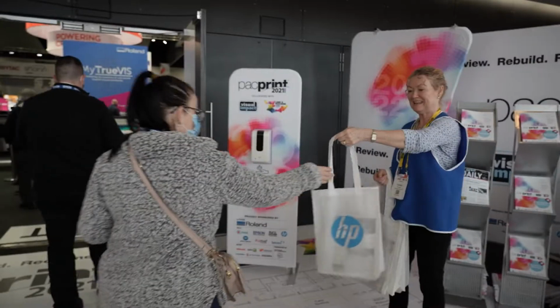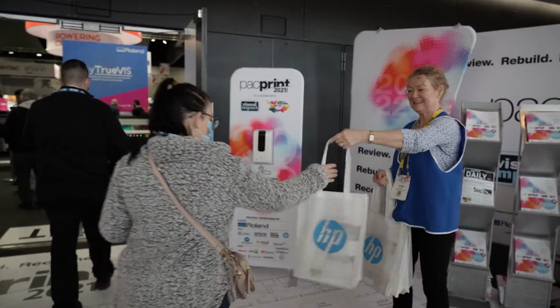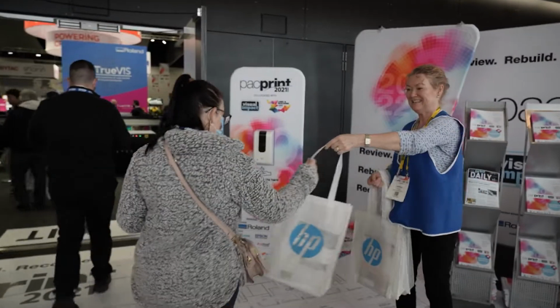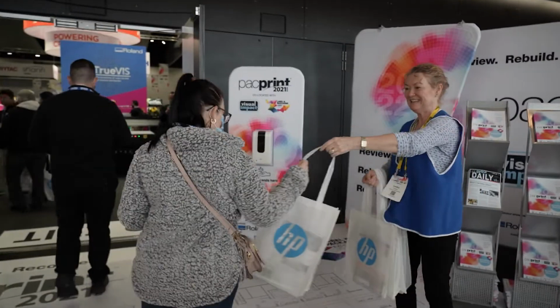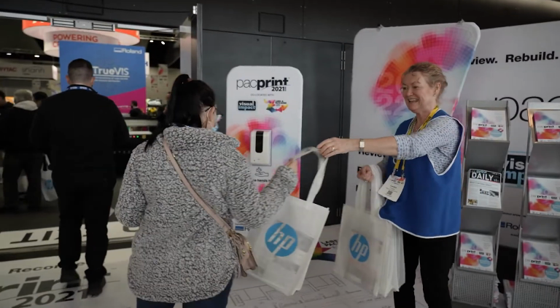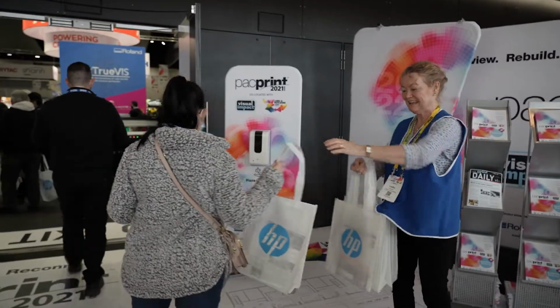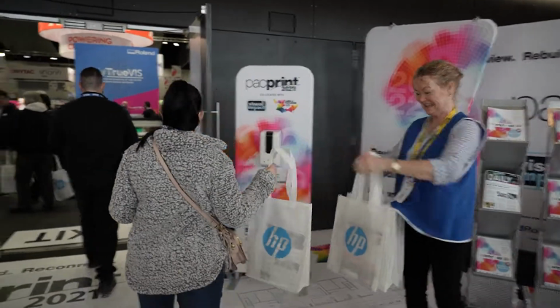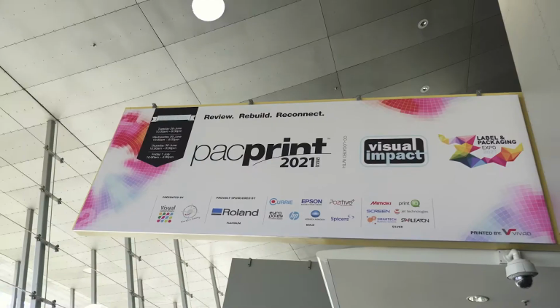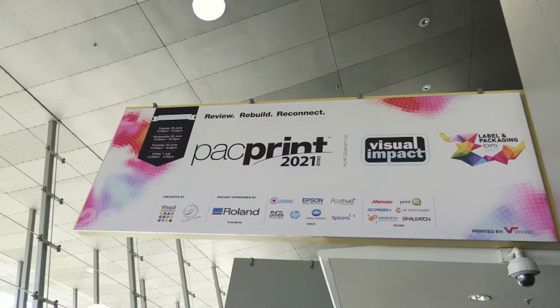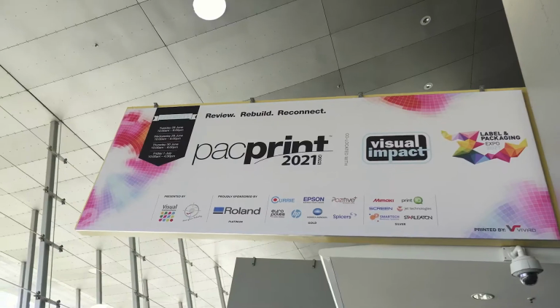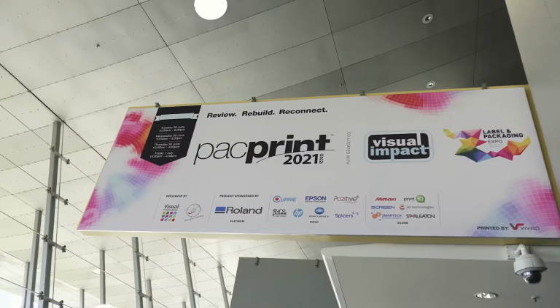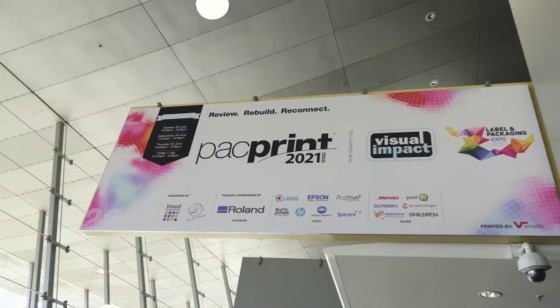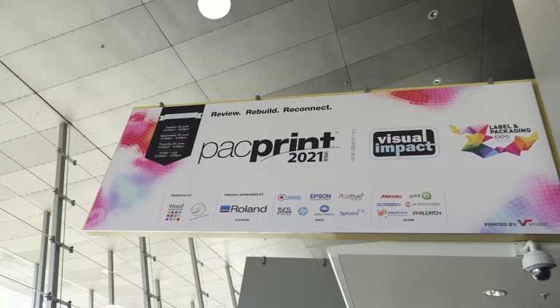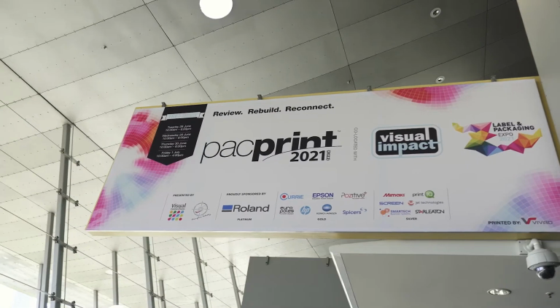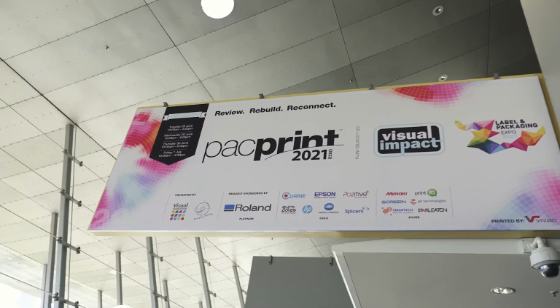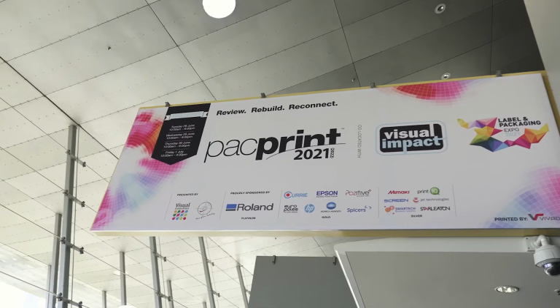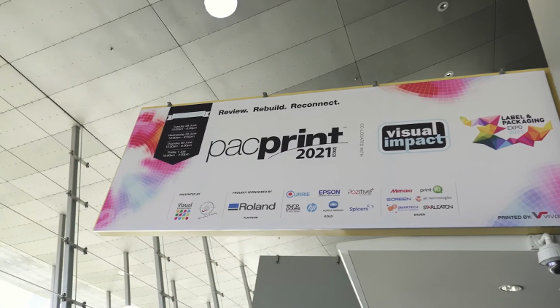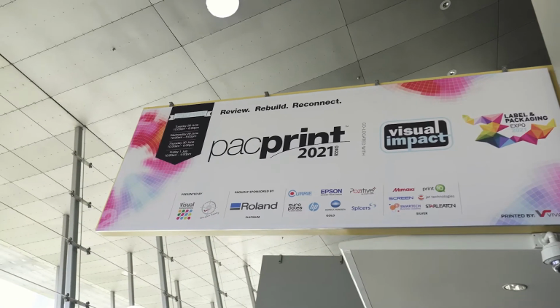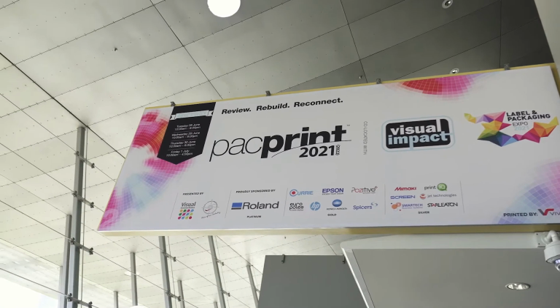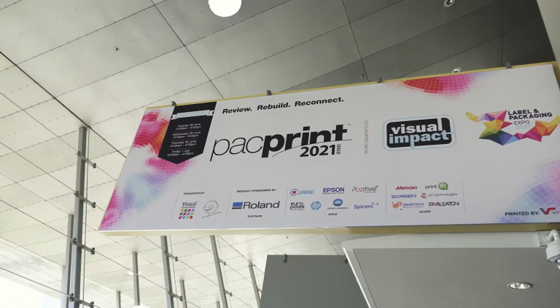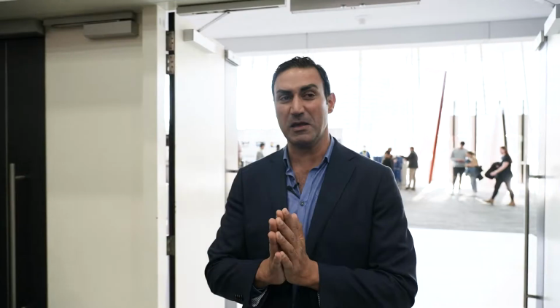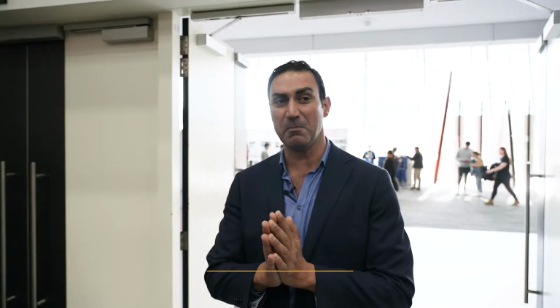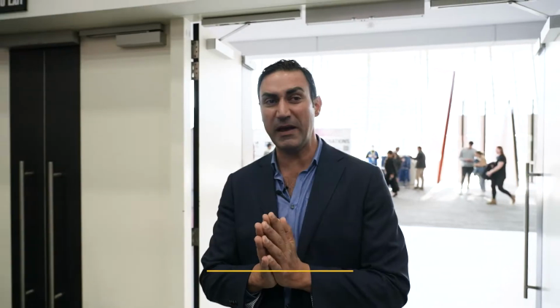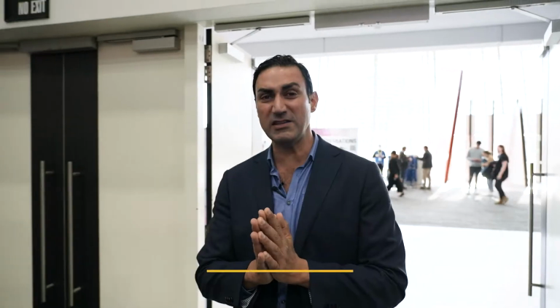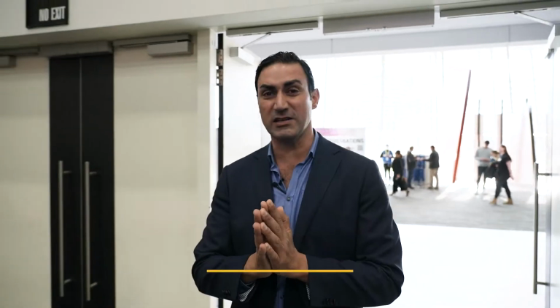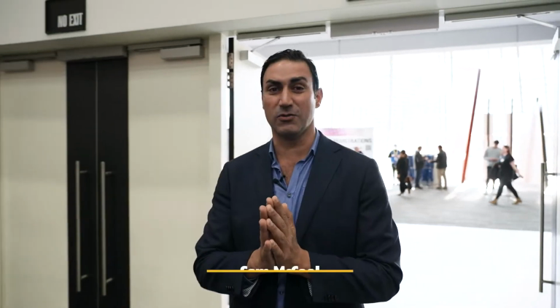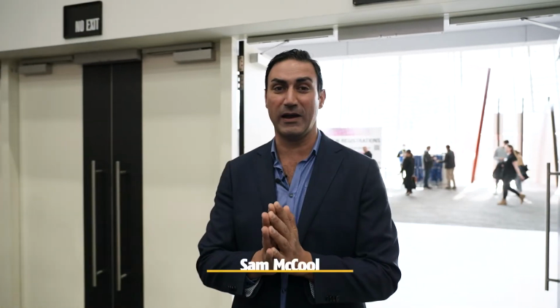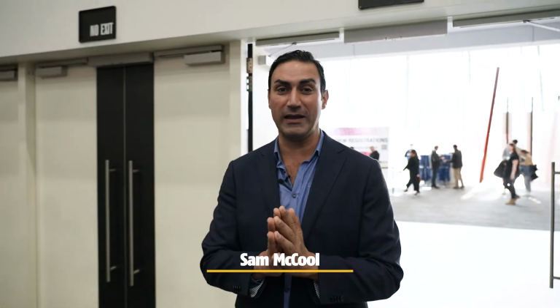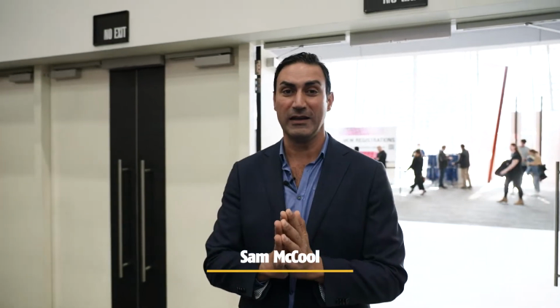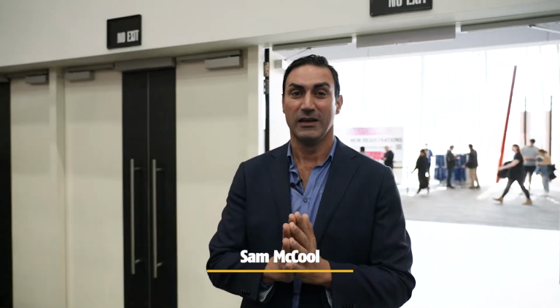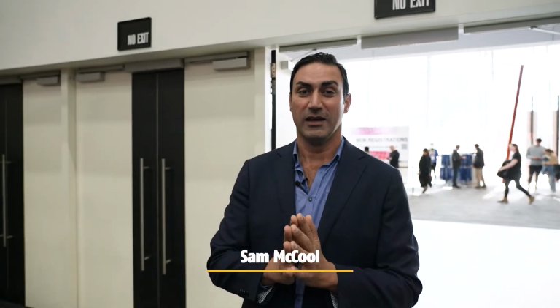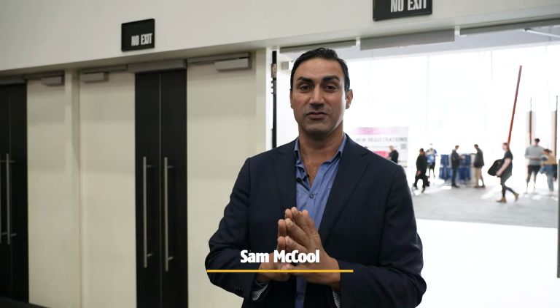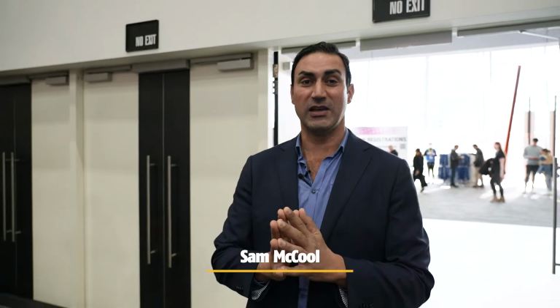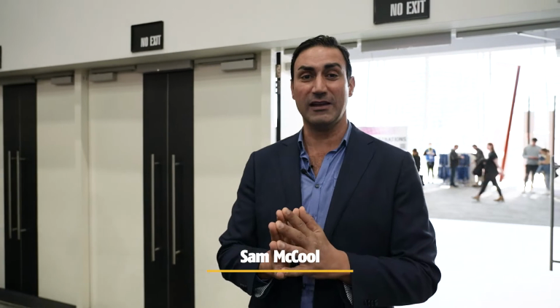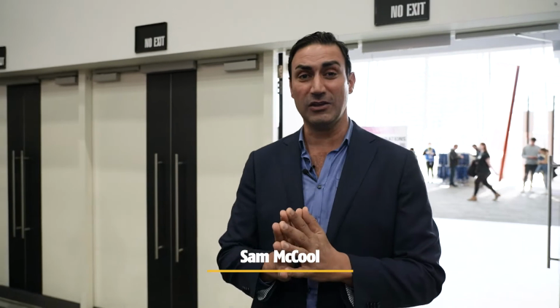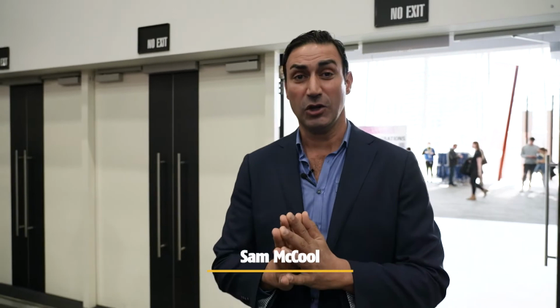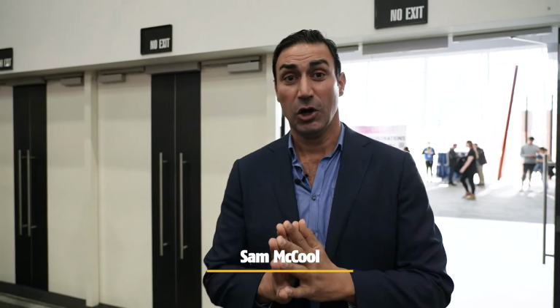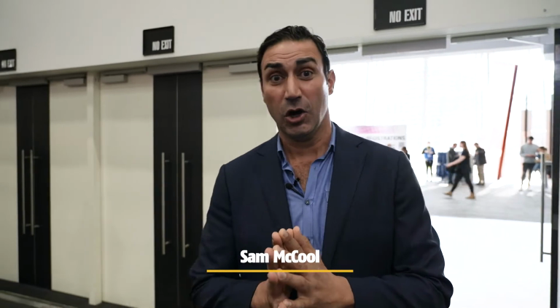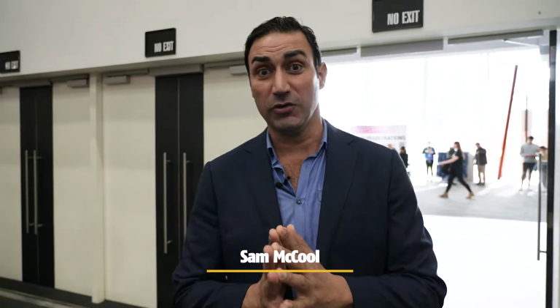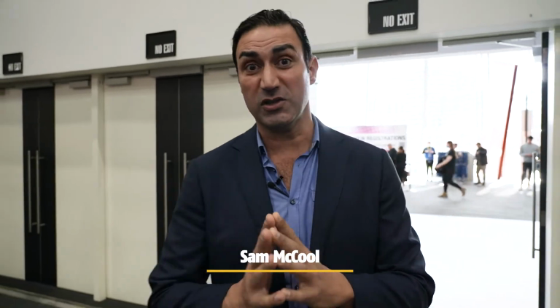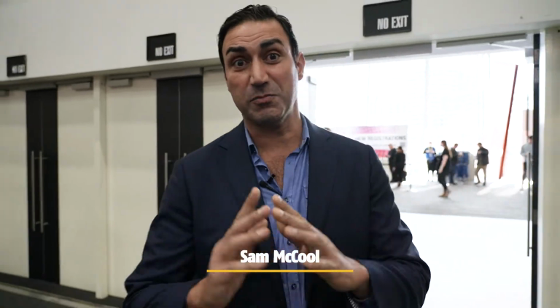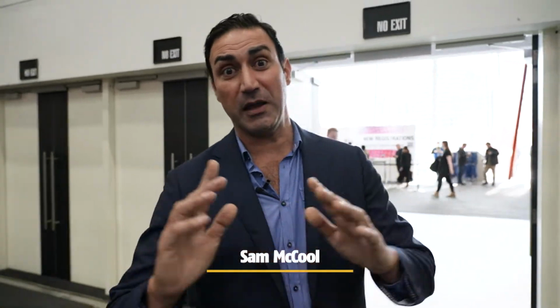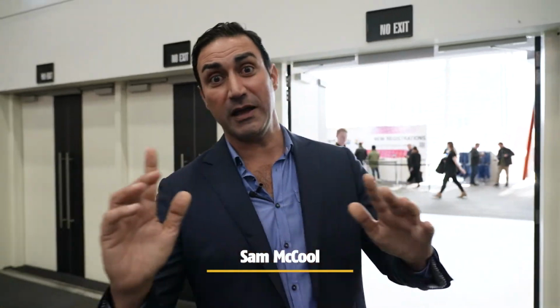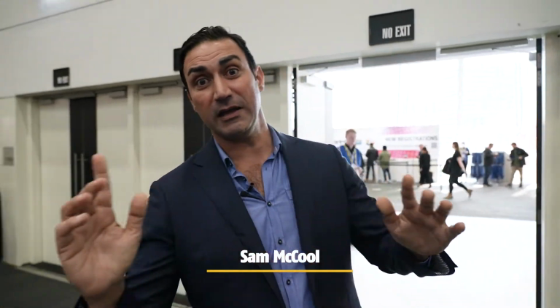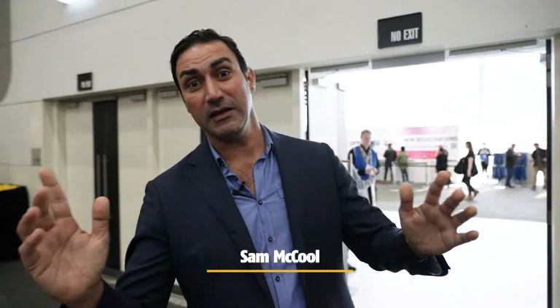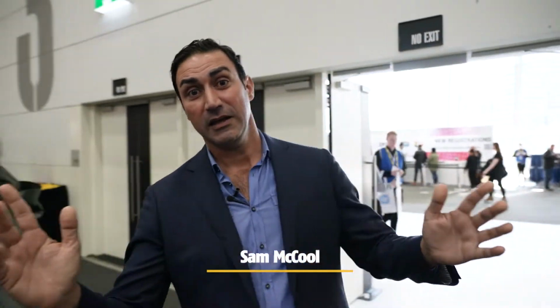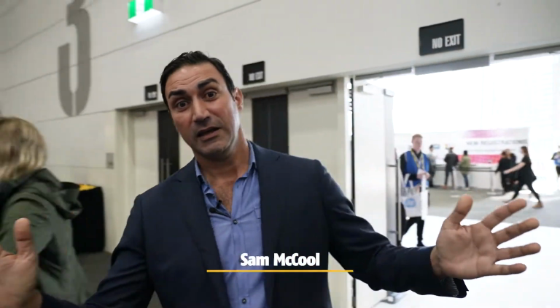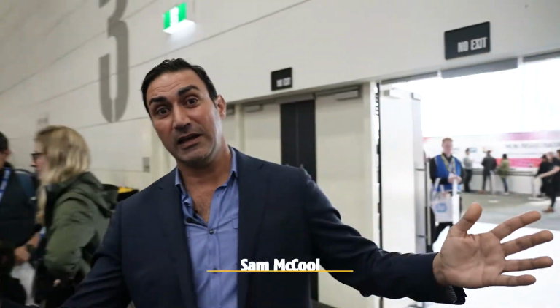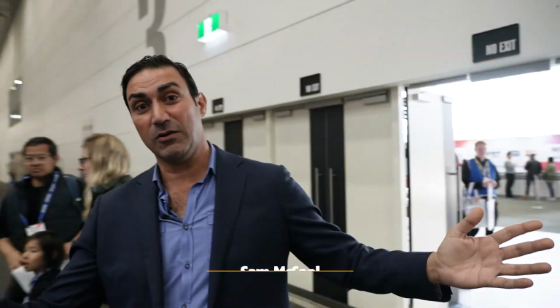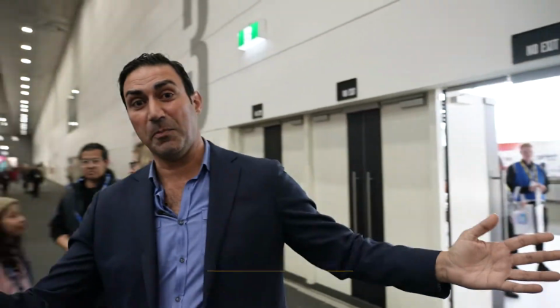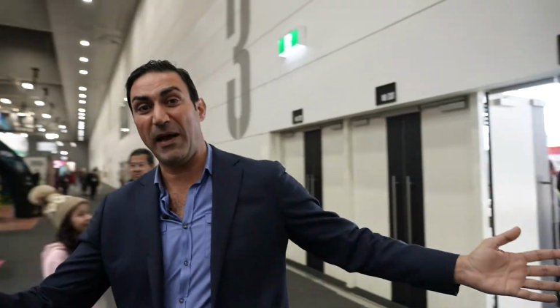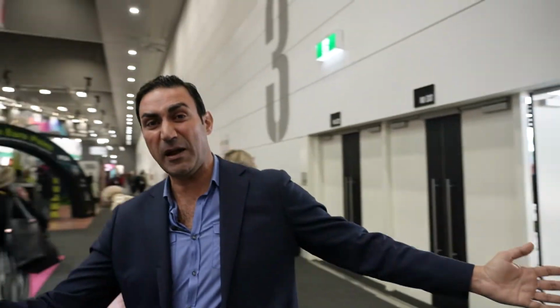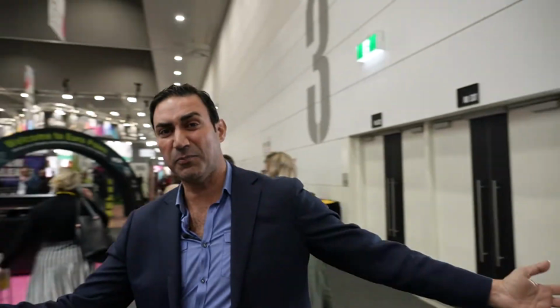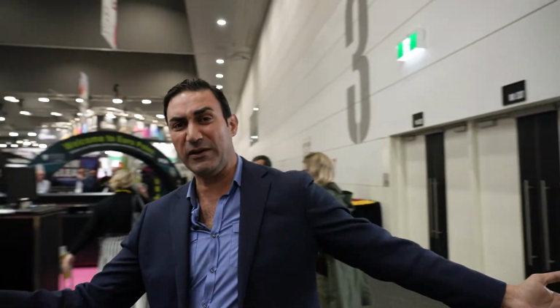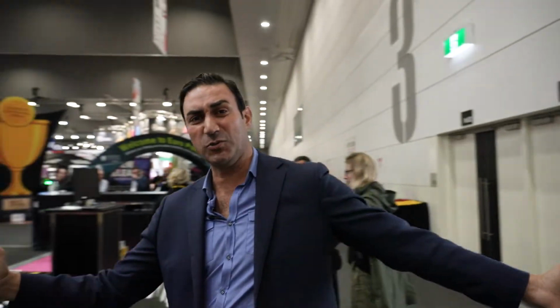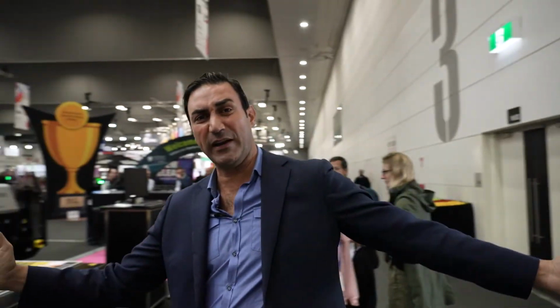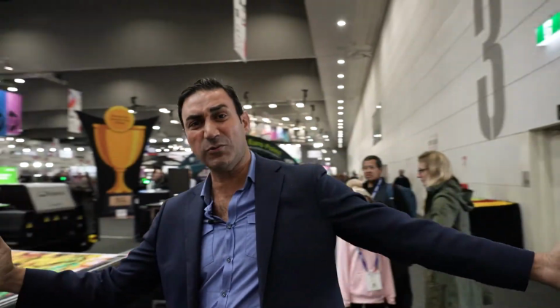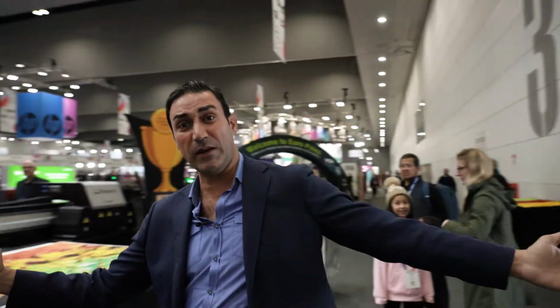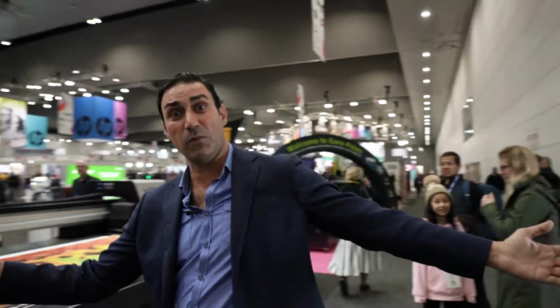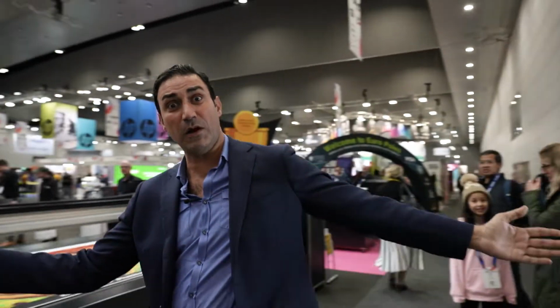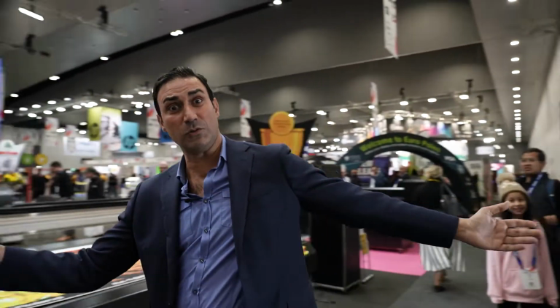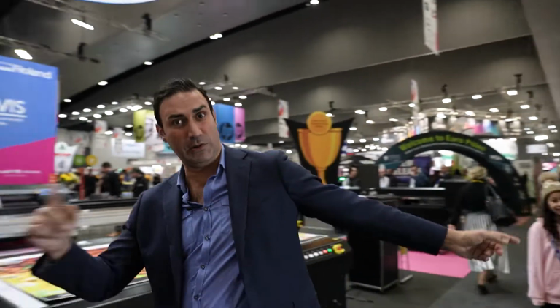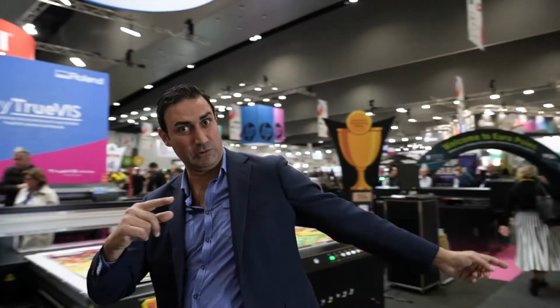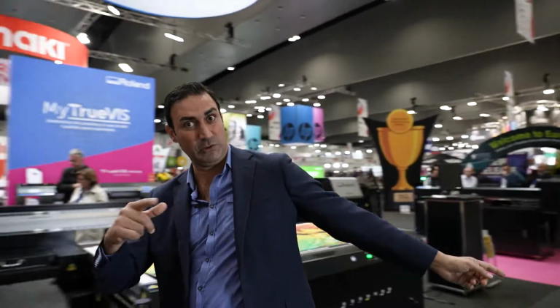Welcome to Pack Print. Let's have a look and see the amazing array of talent on display here at Pack Print 2021-22.